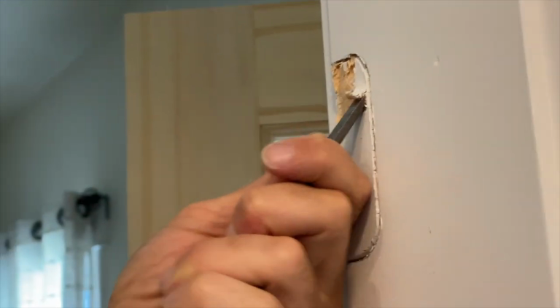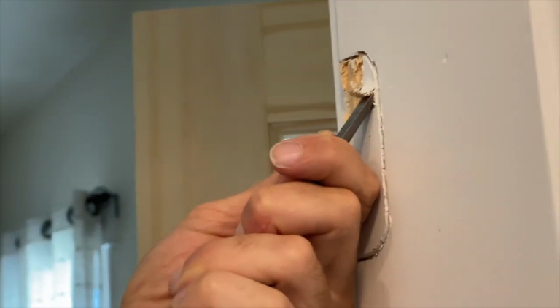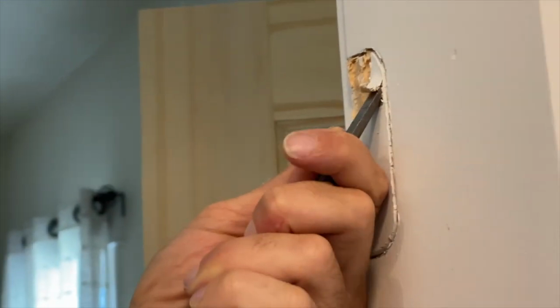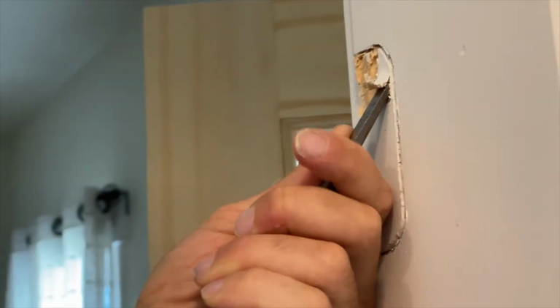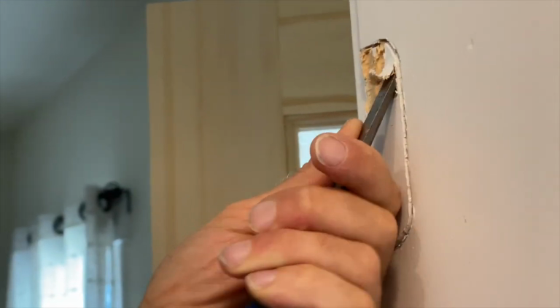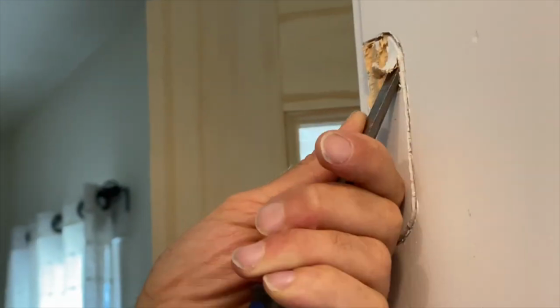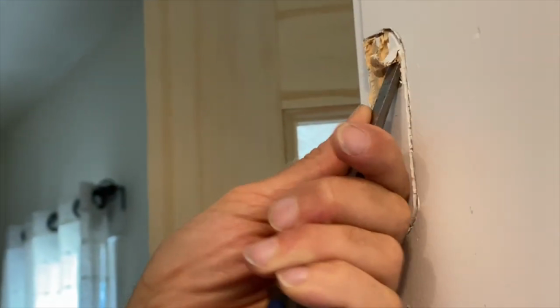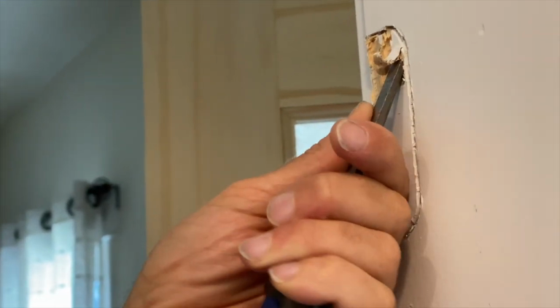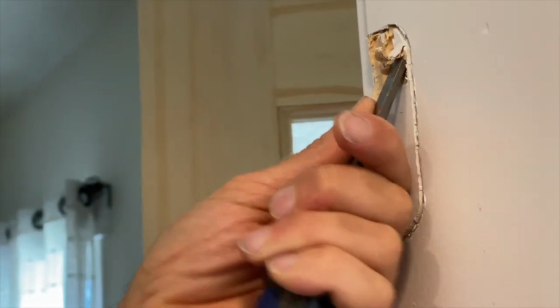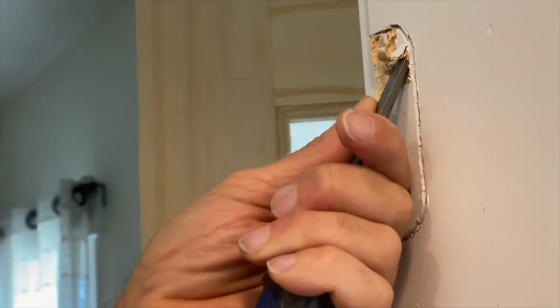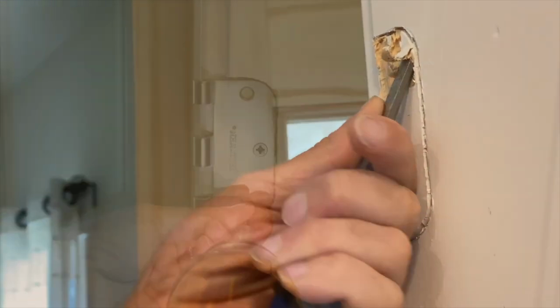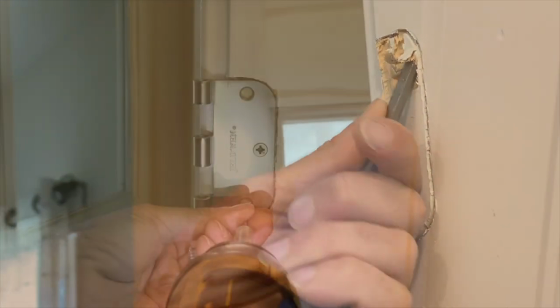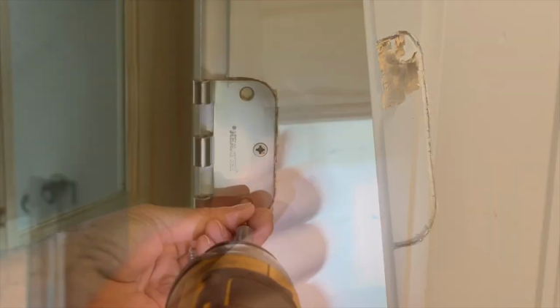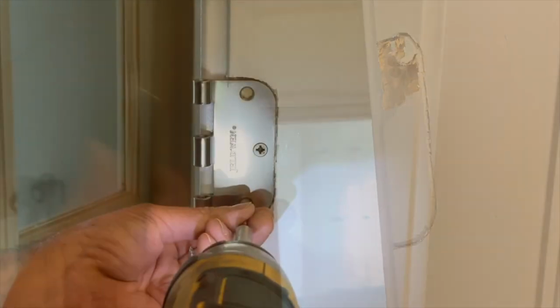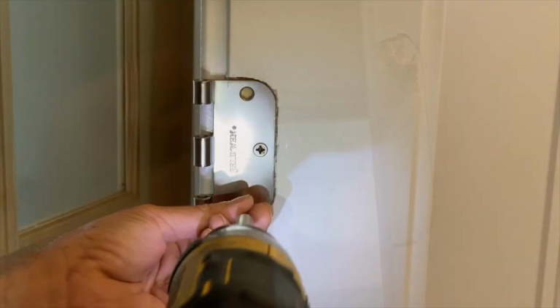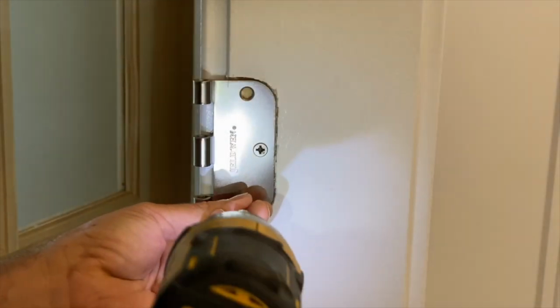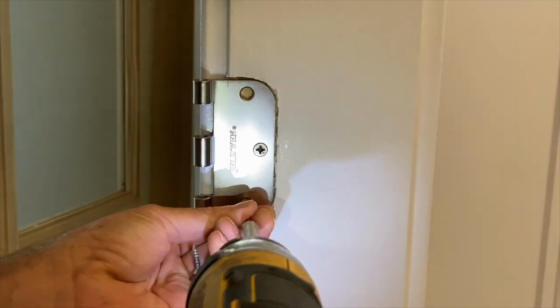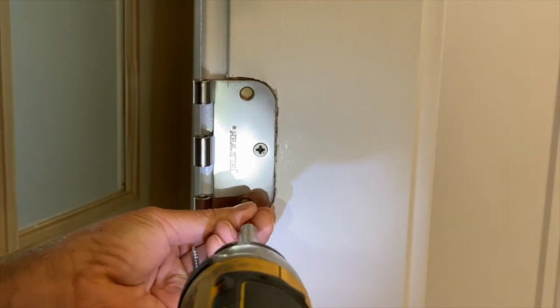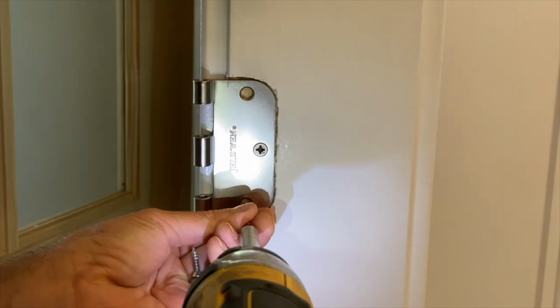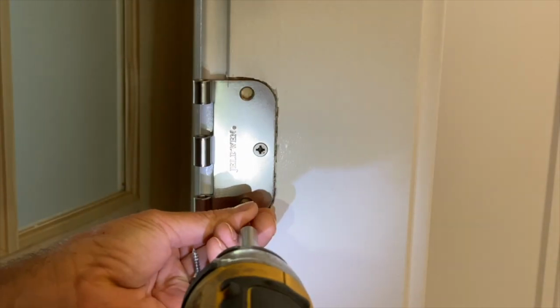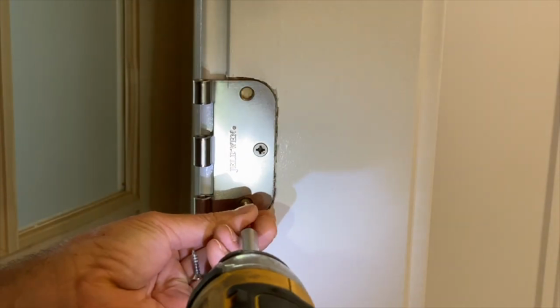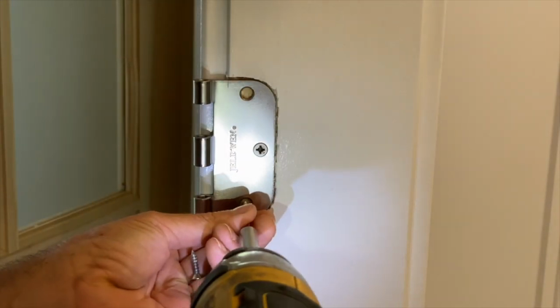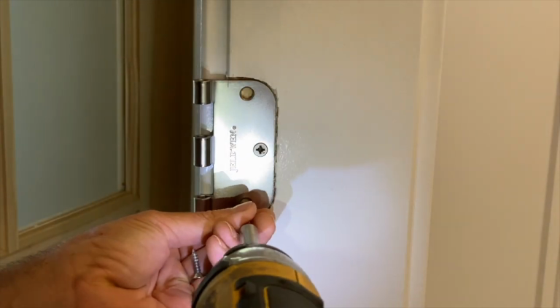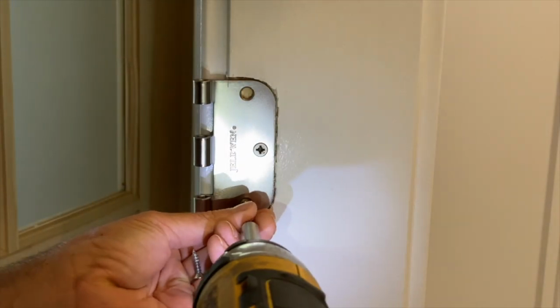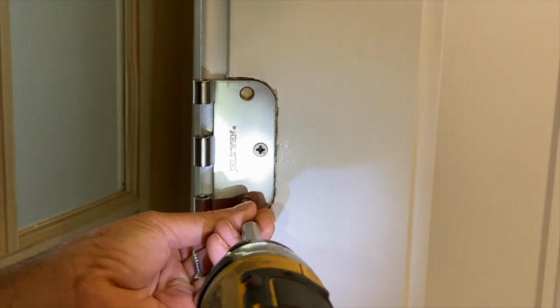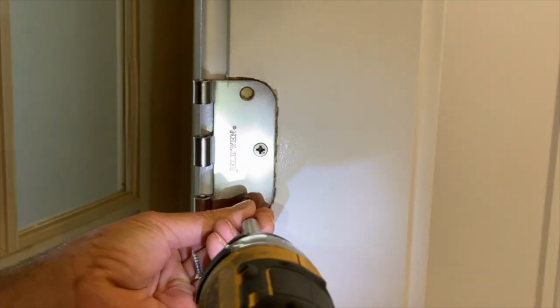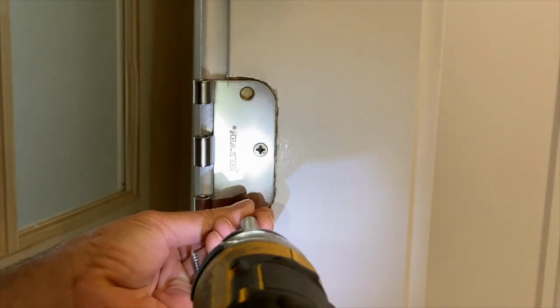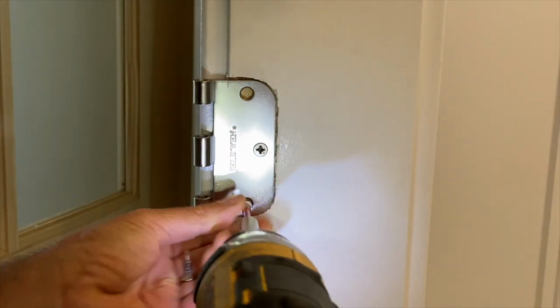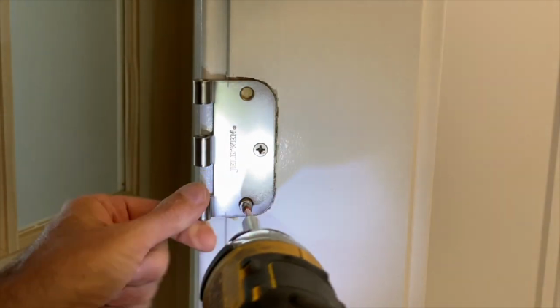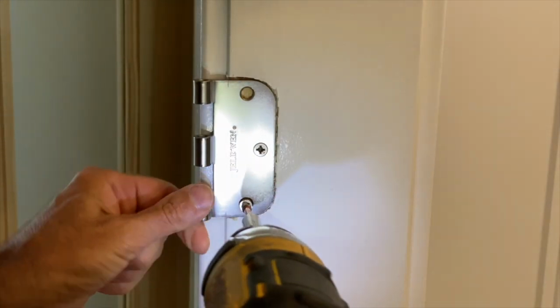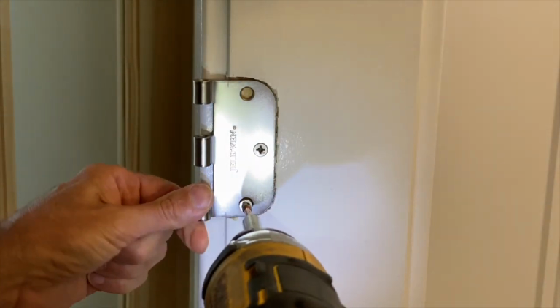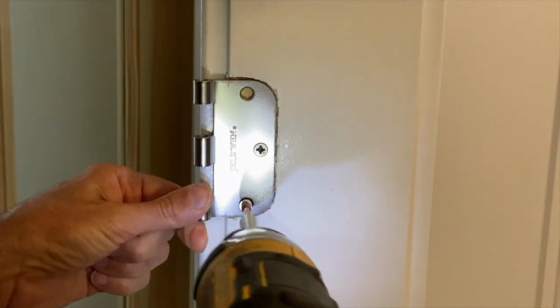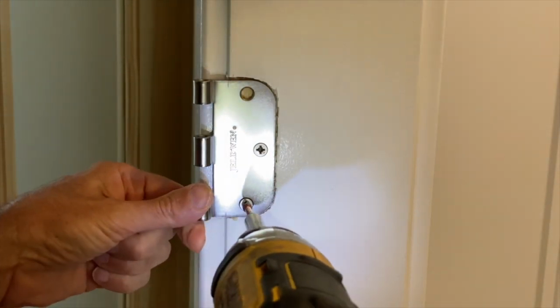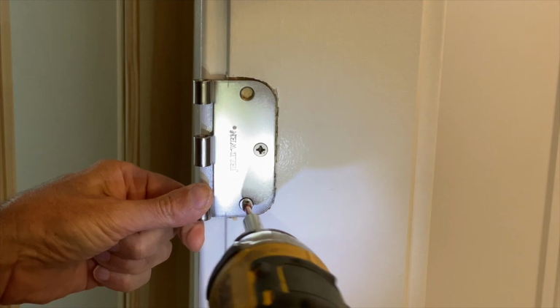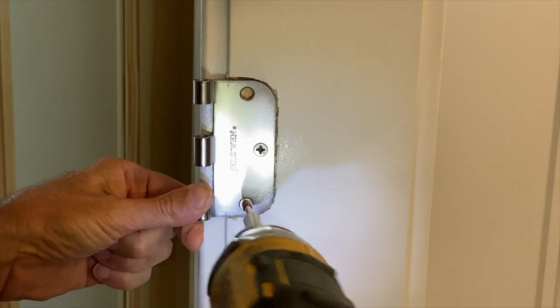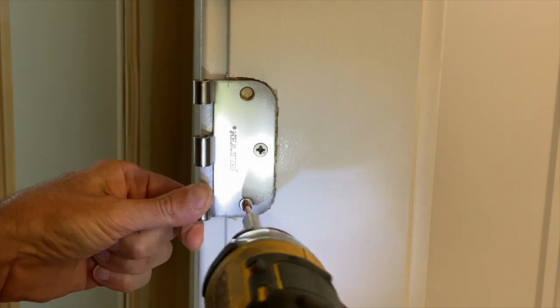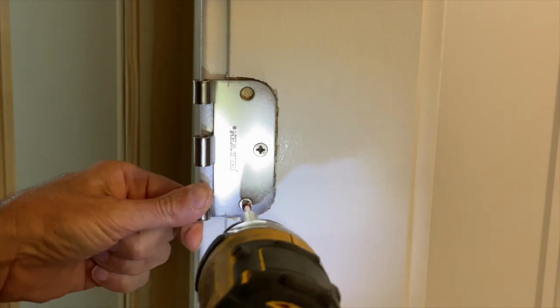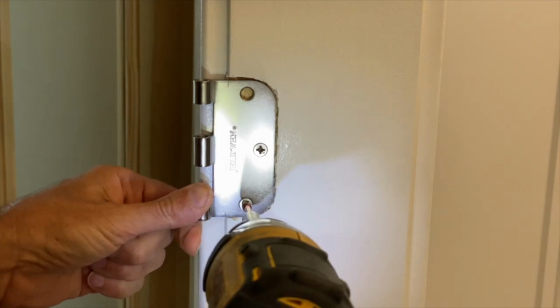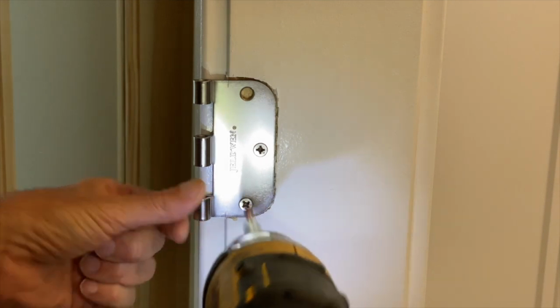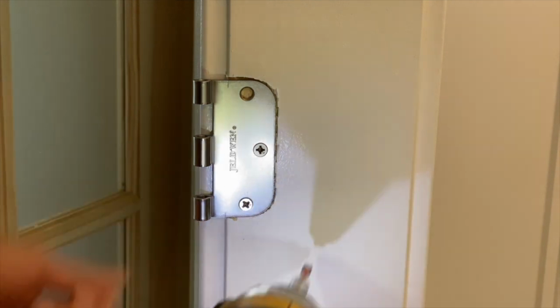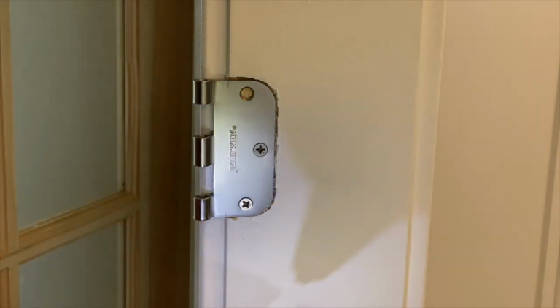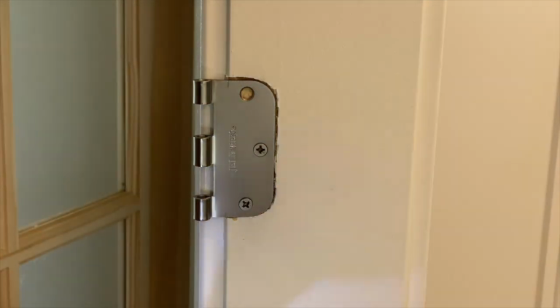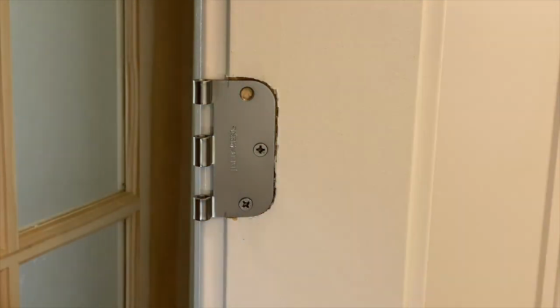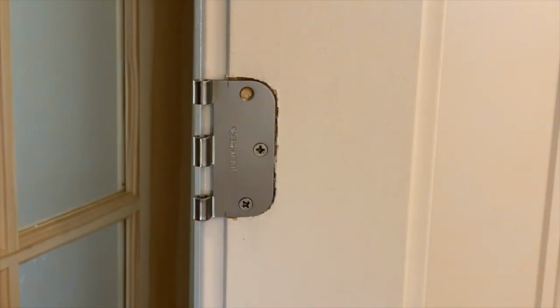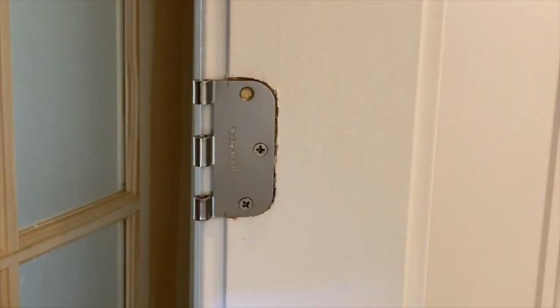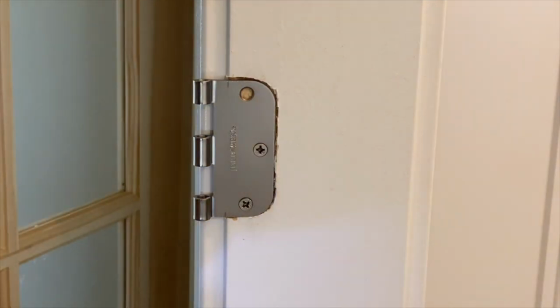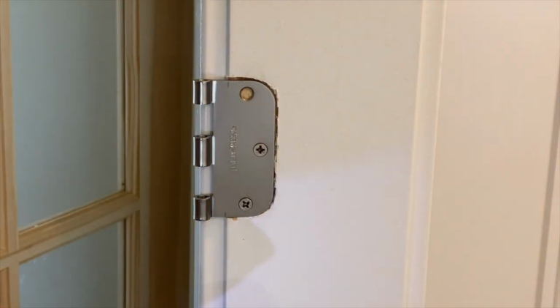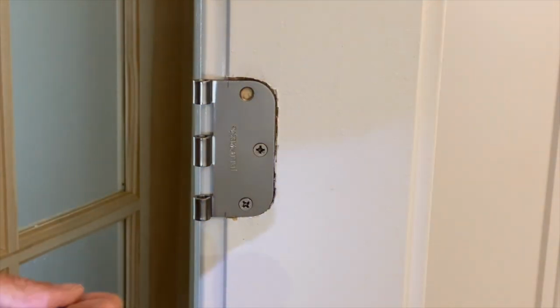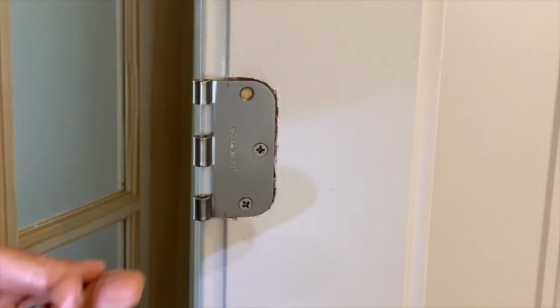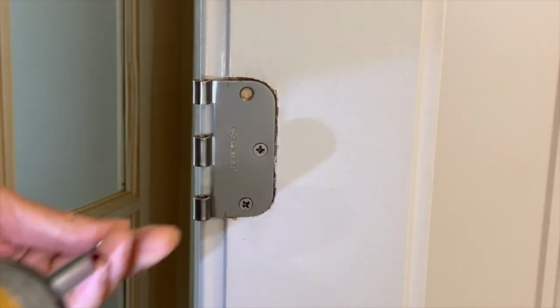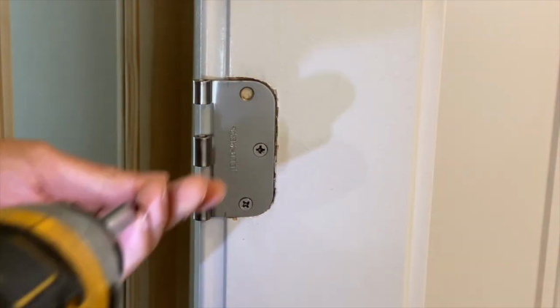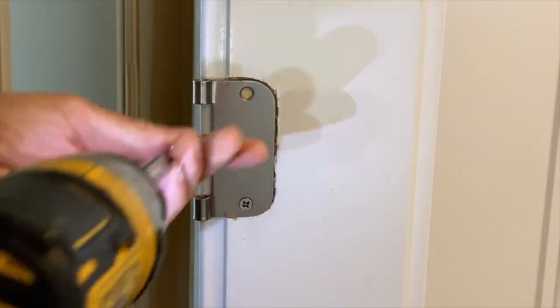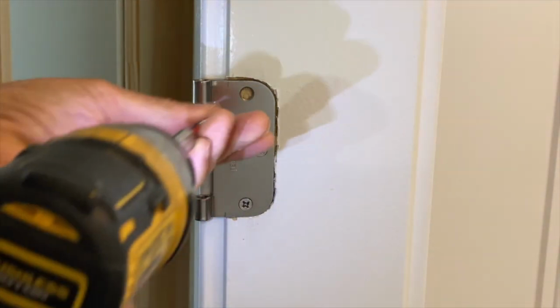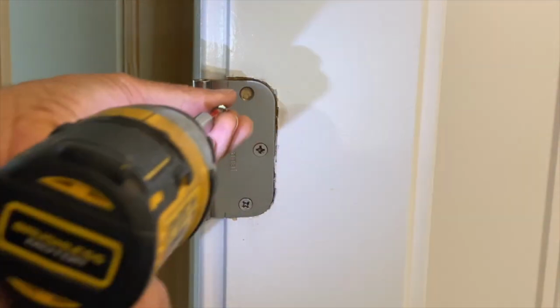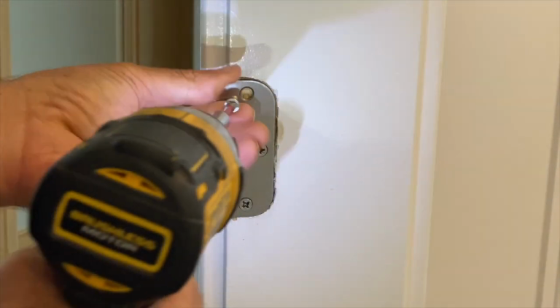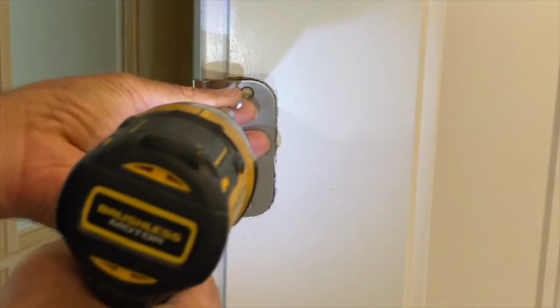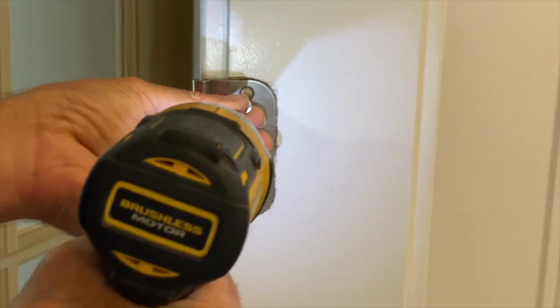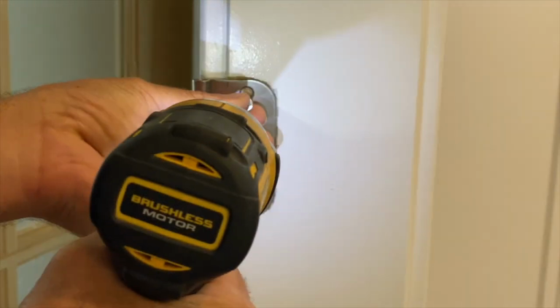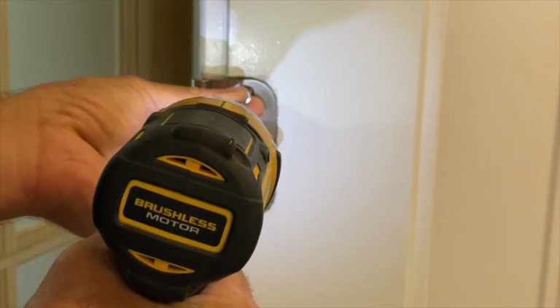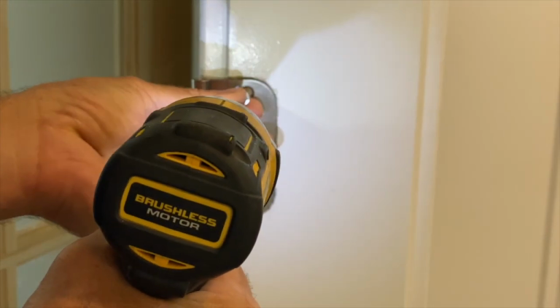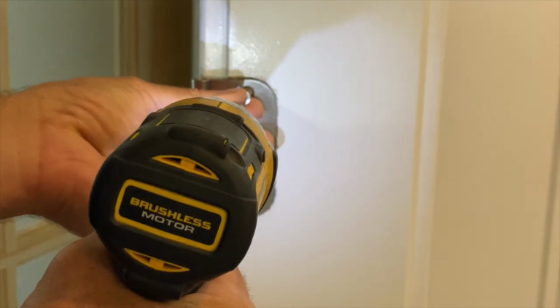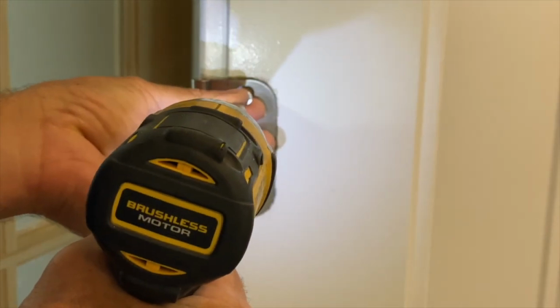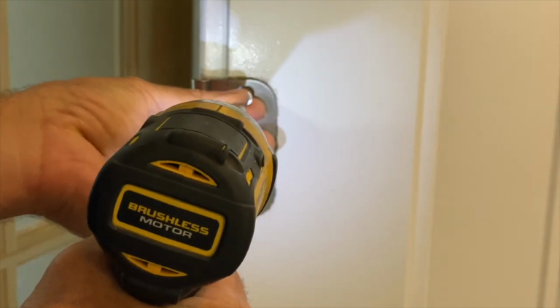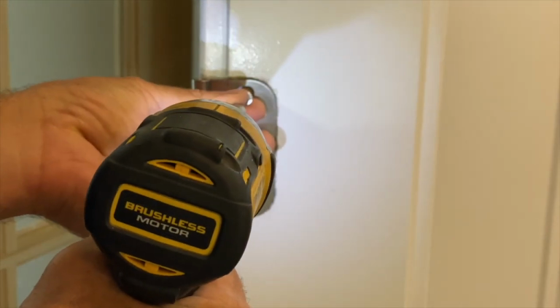Once you've done all three pockets, go ahead and install that half of the hinge in all three, and then try to see if the door will fit.